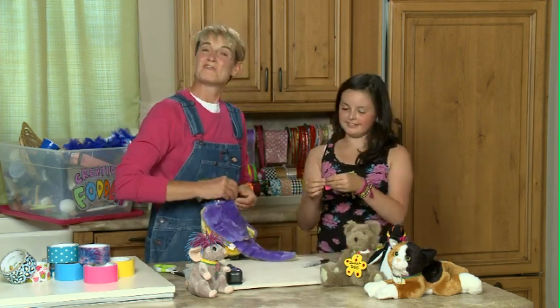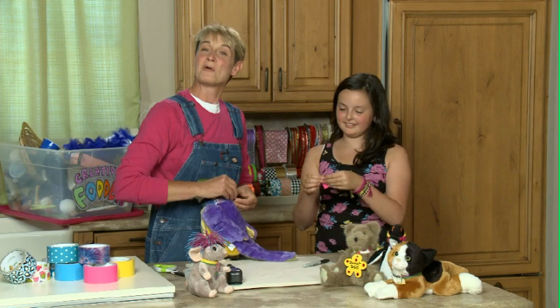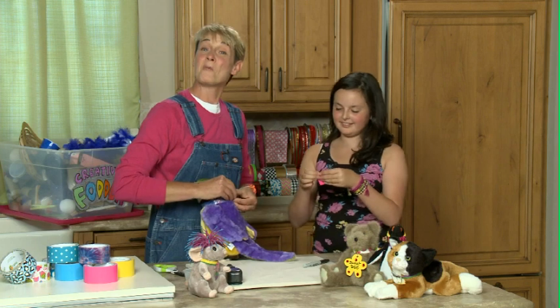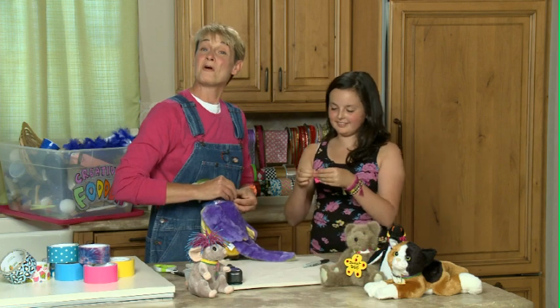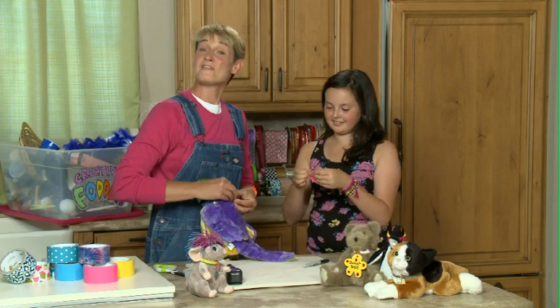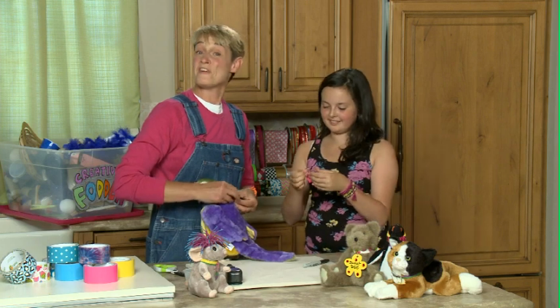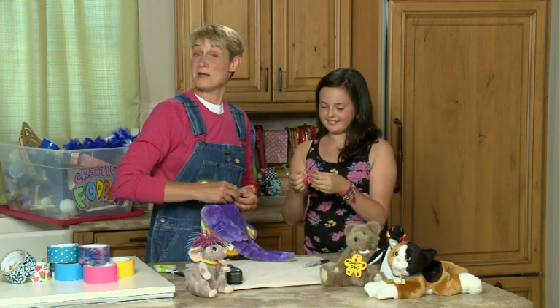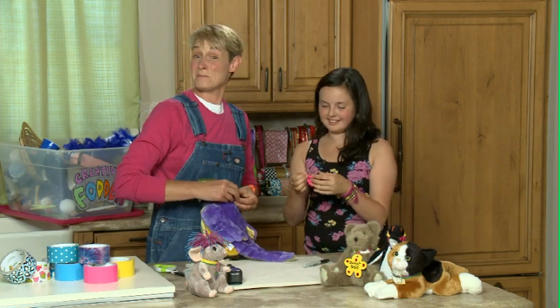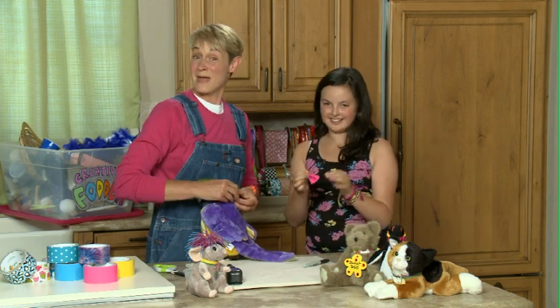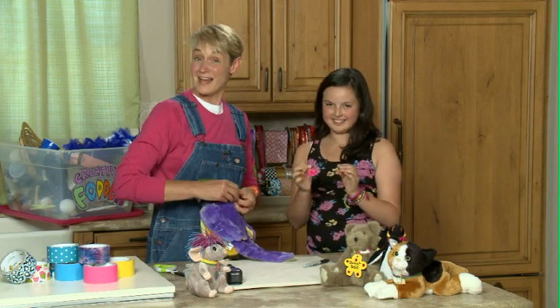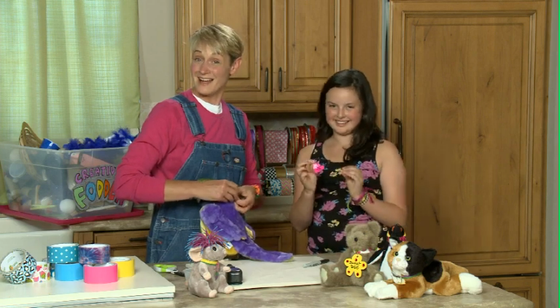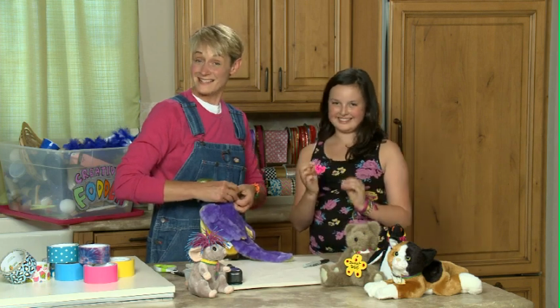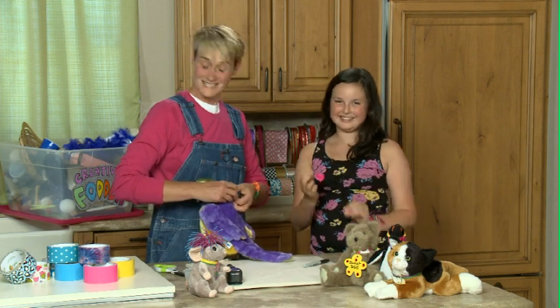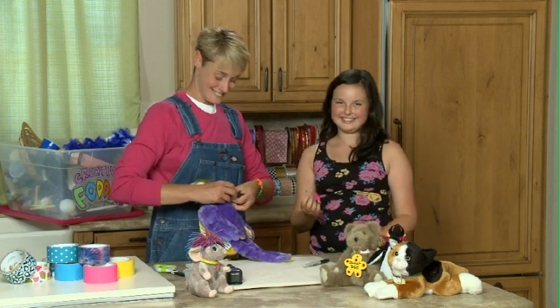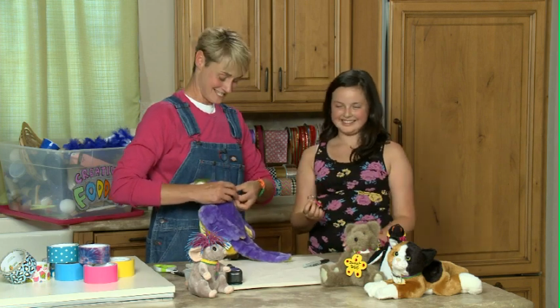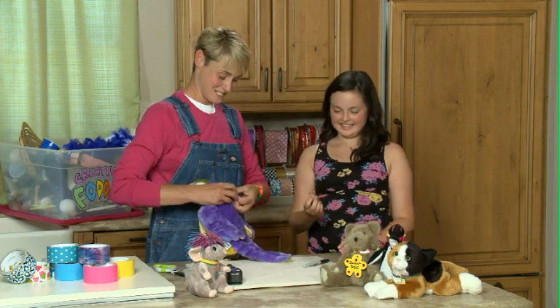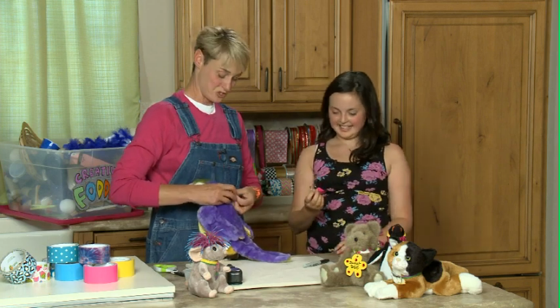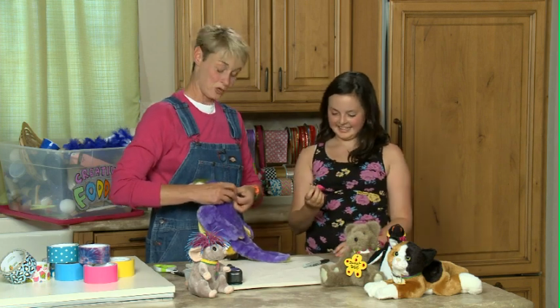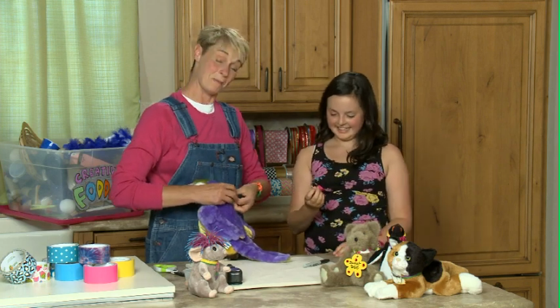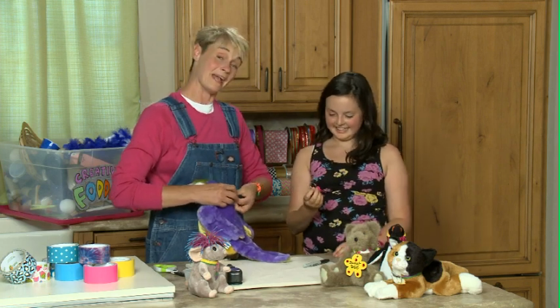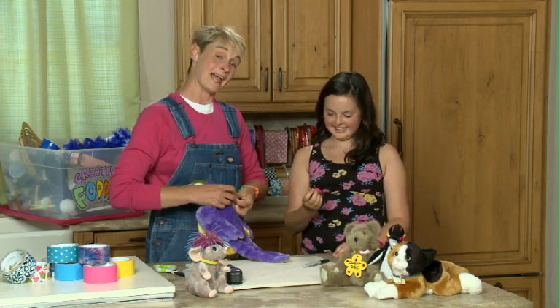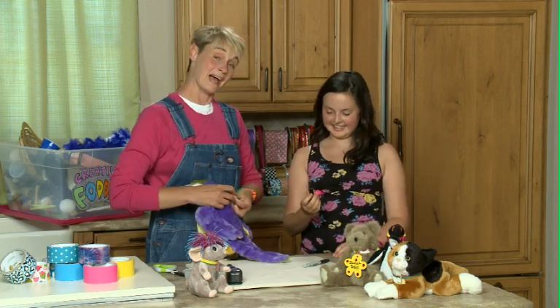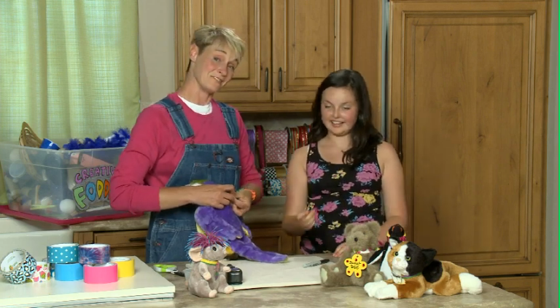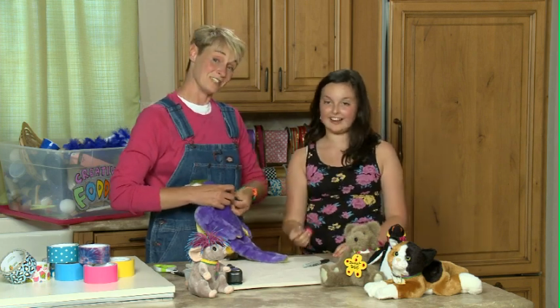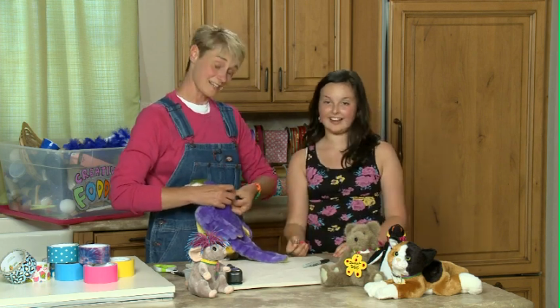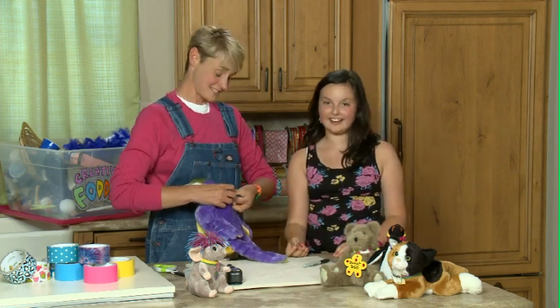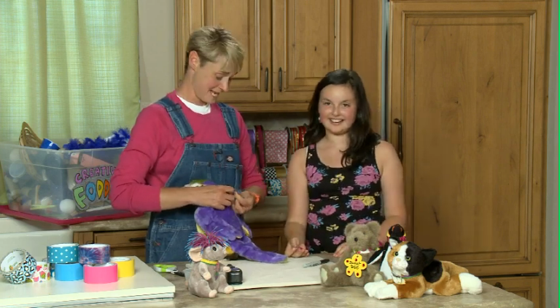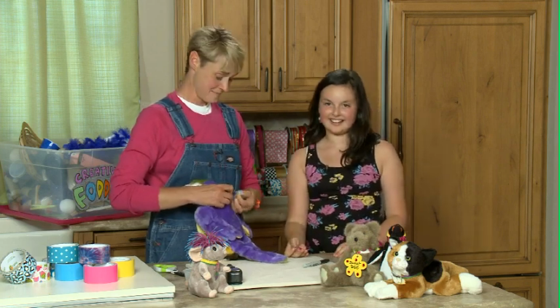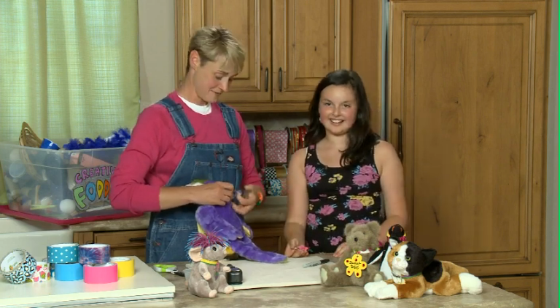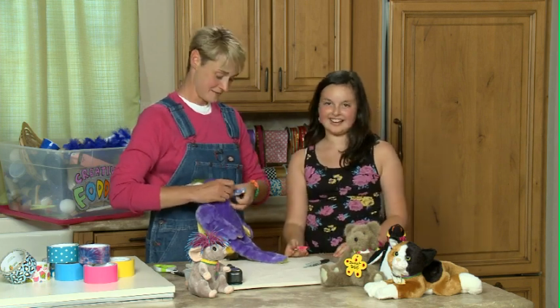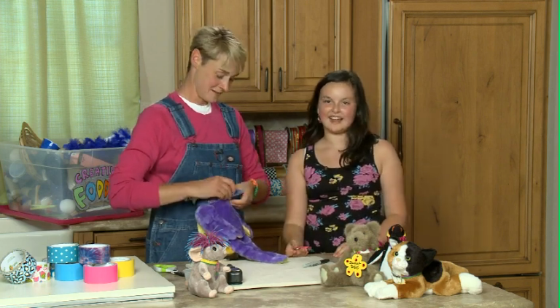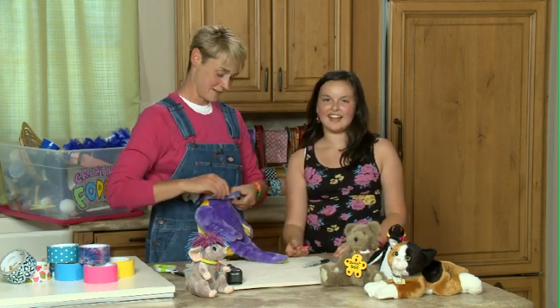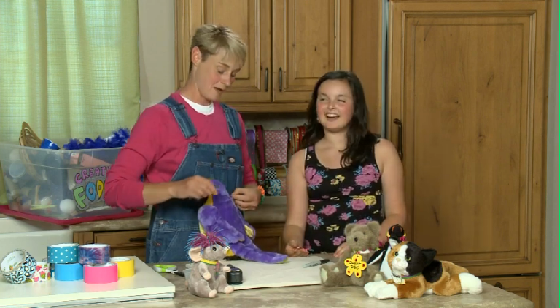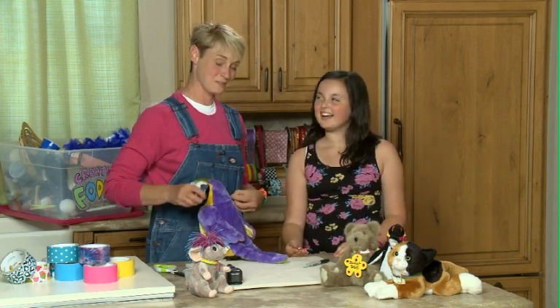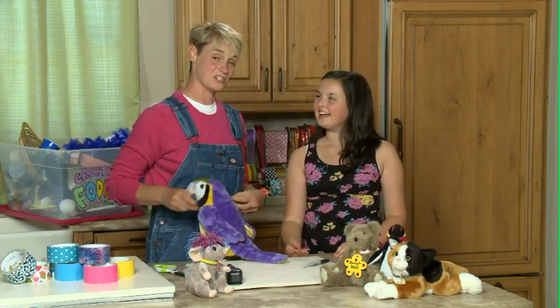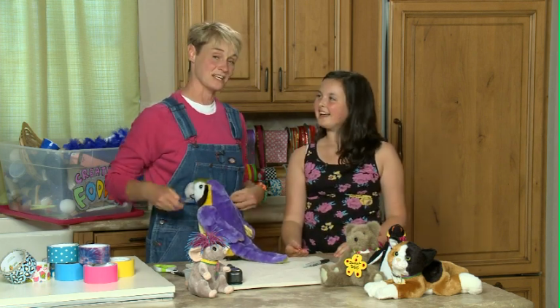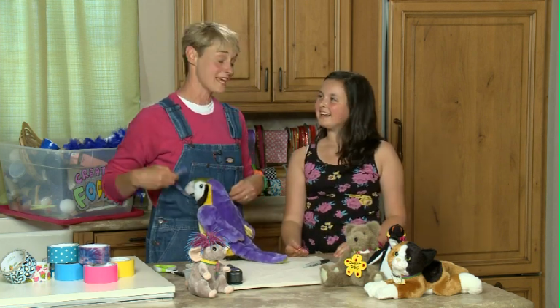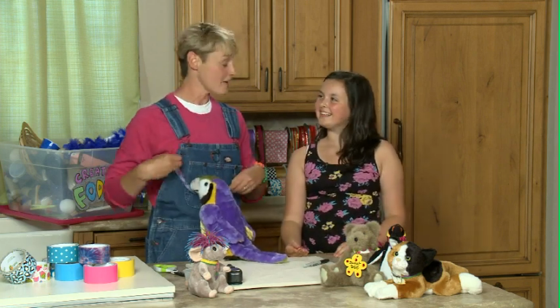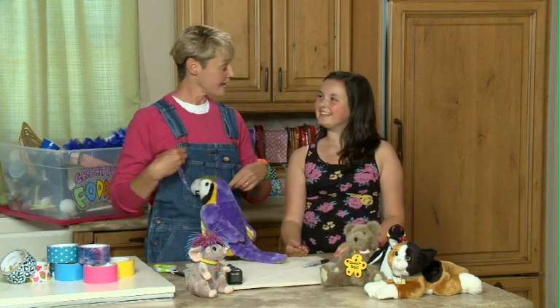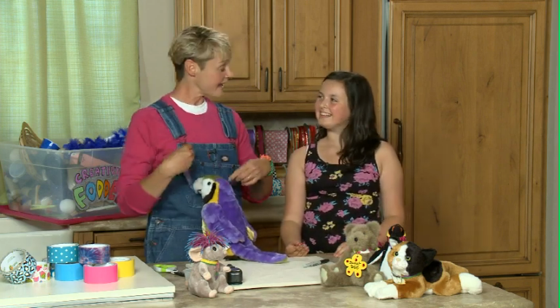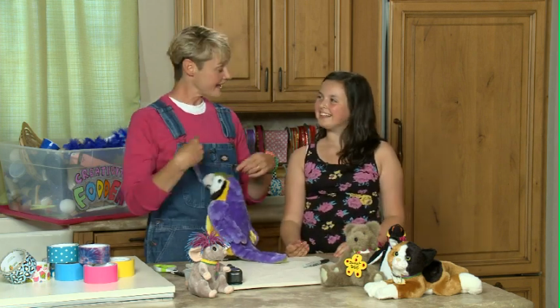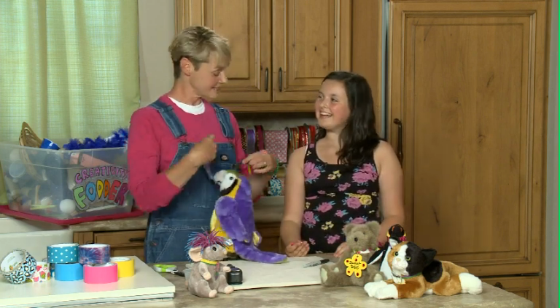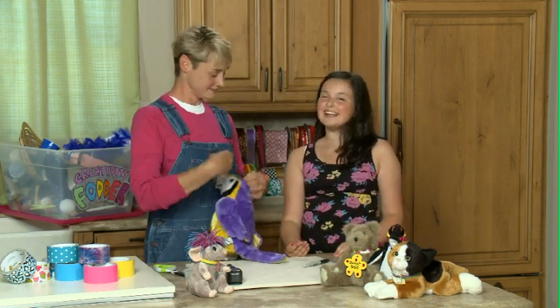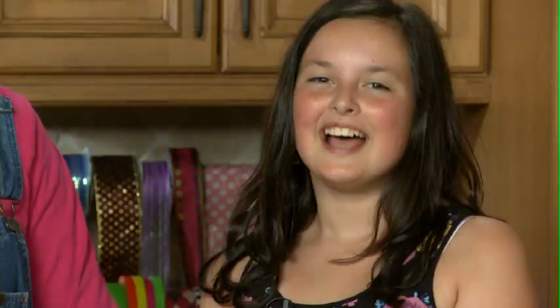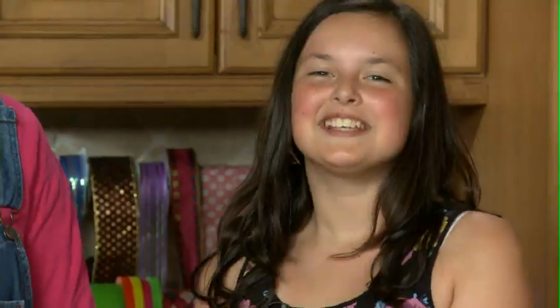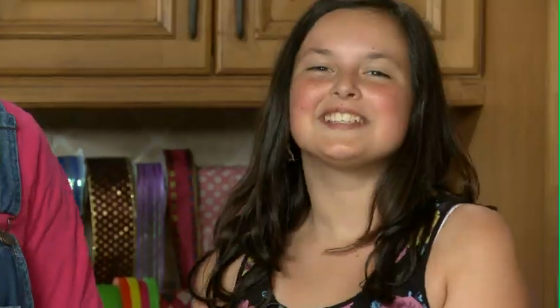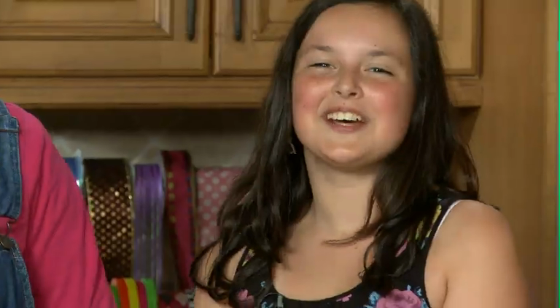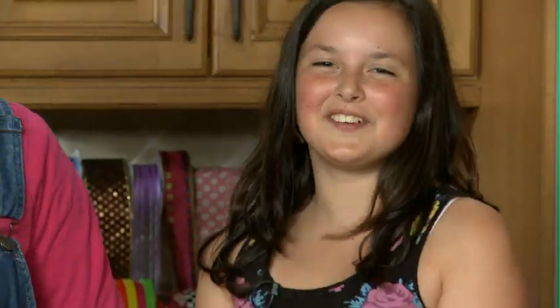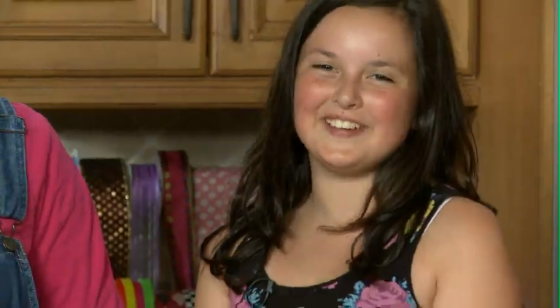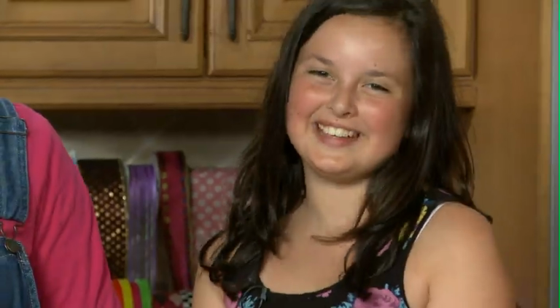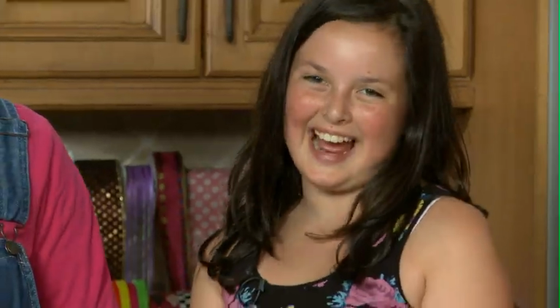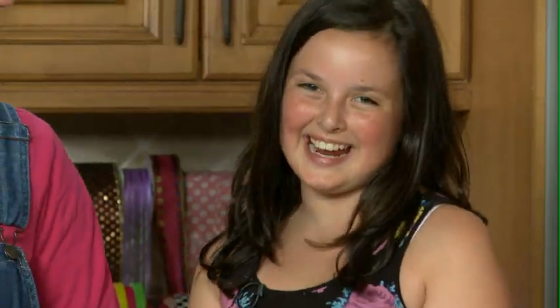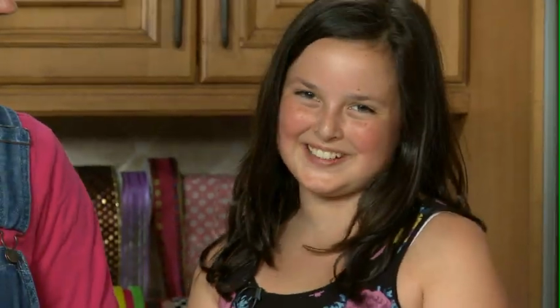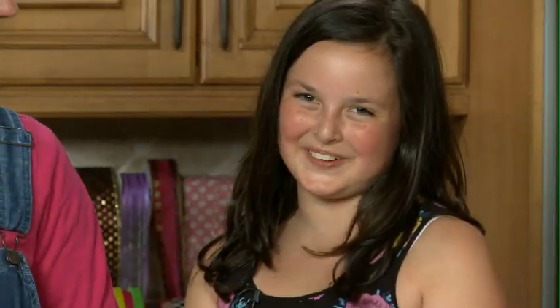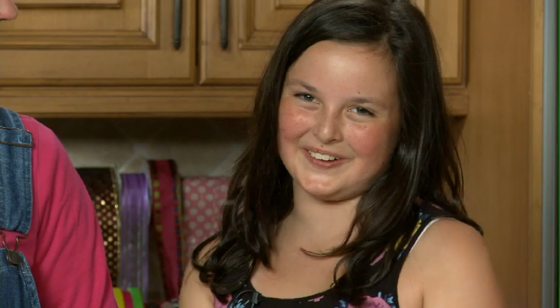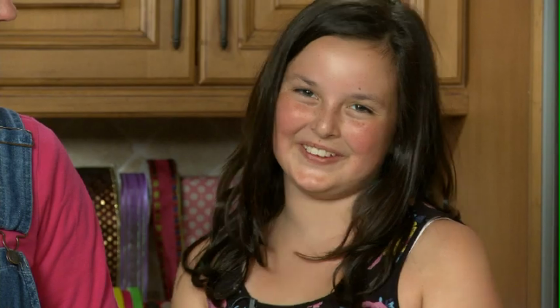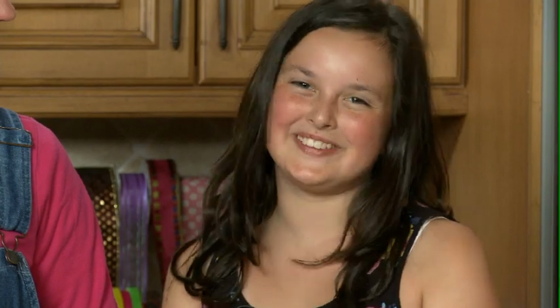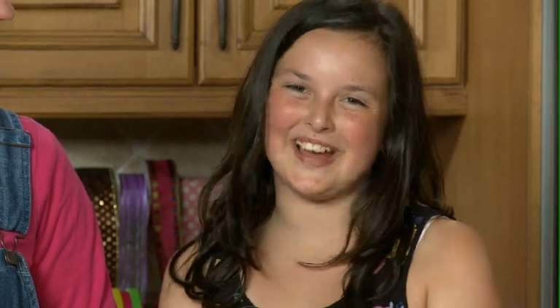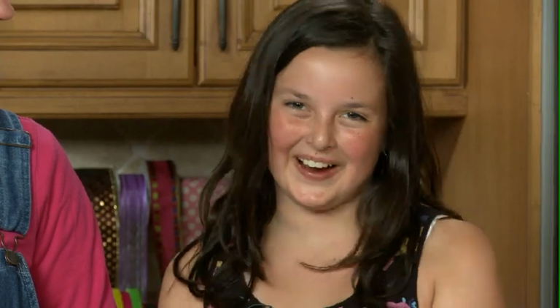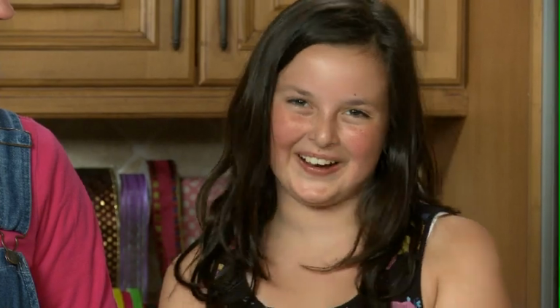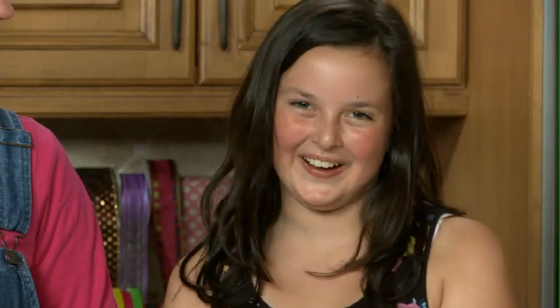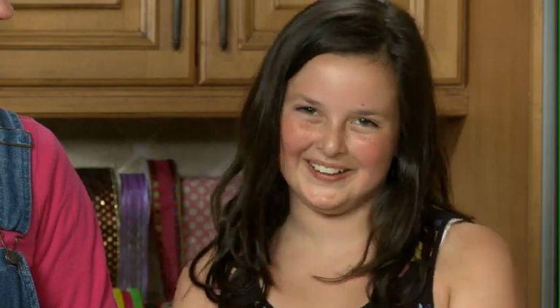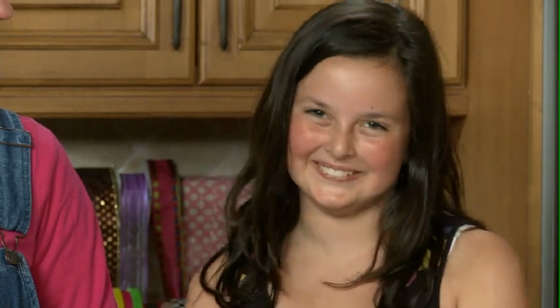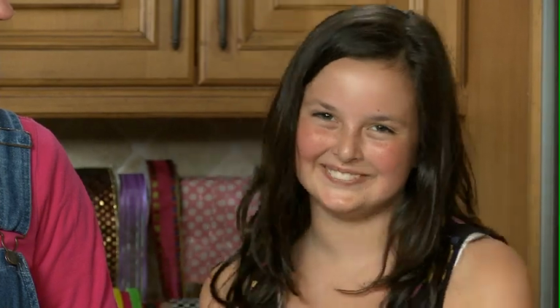For more fun pet ideas that you can make out of duct tape, come and check us out at sophie-world.com.